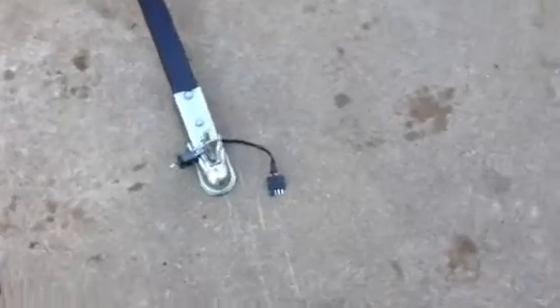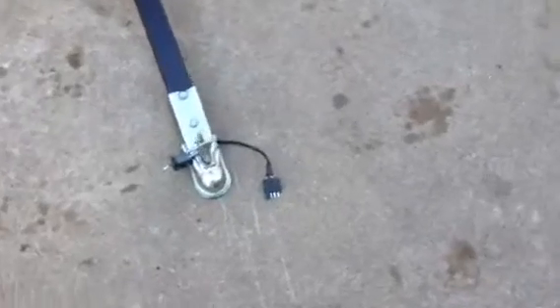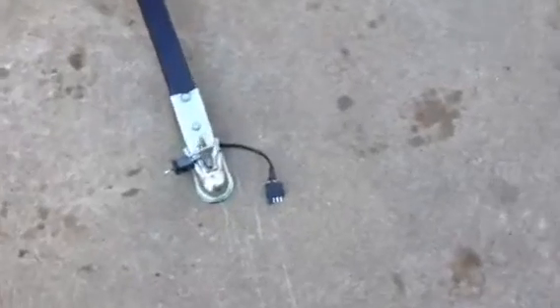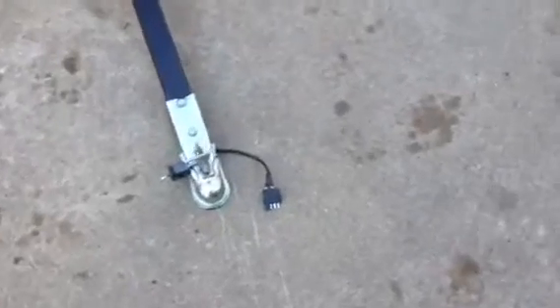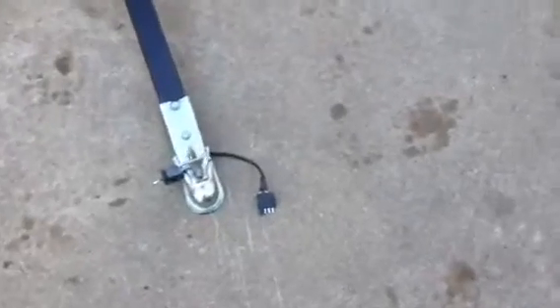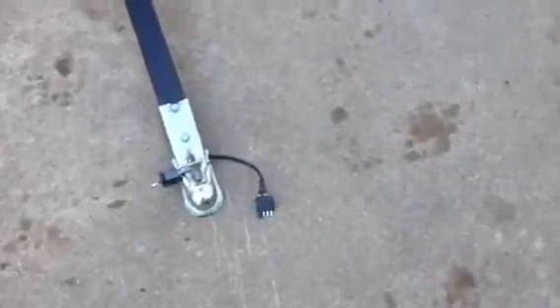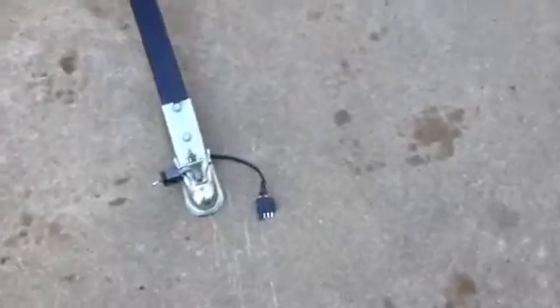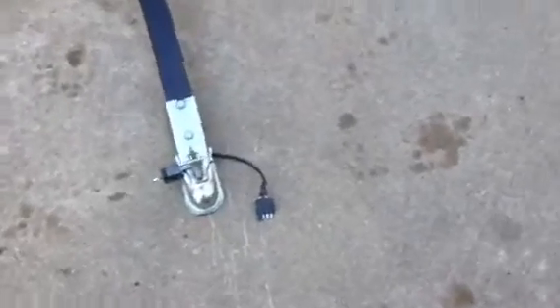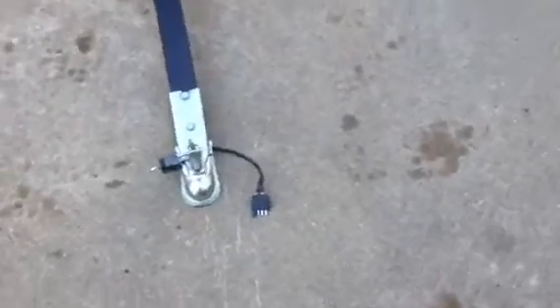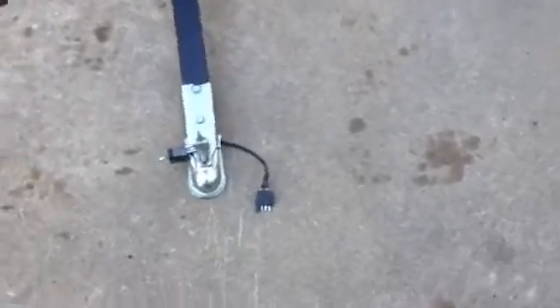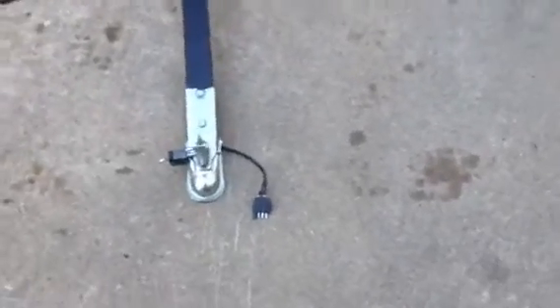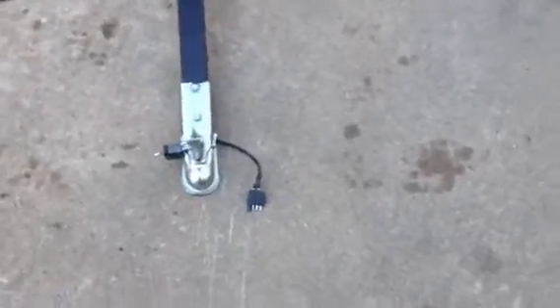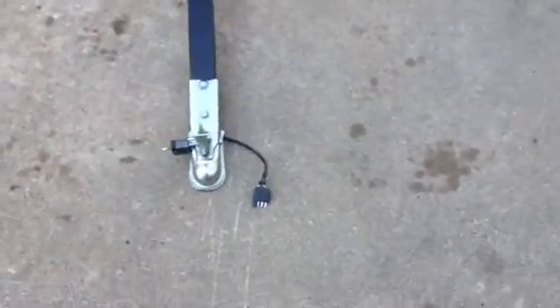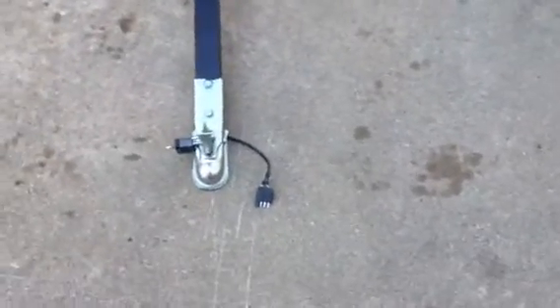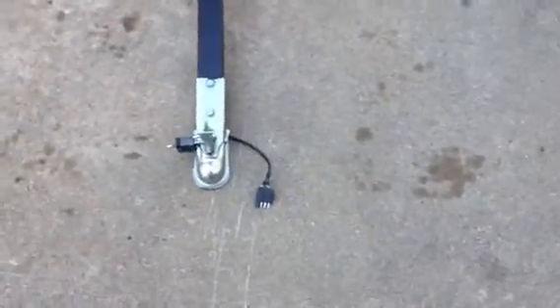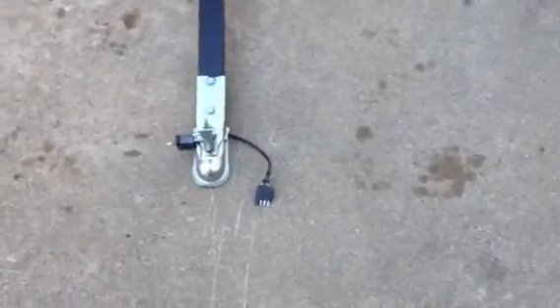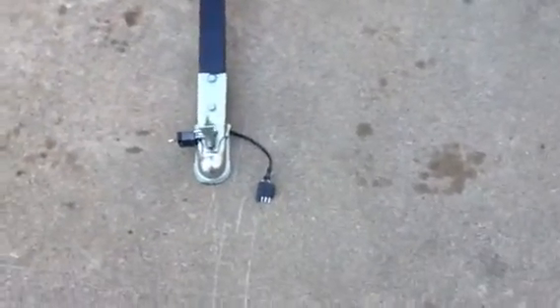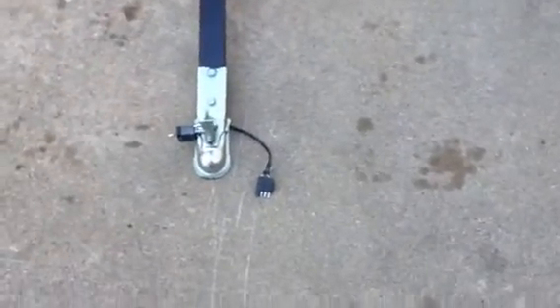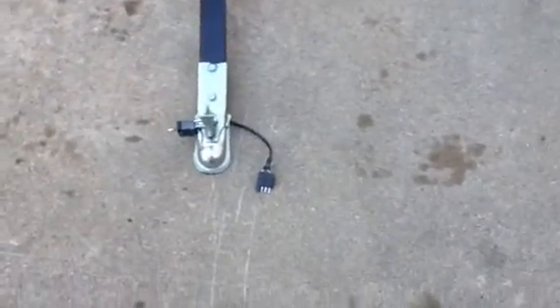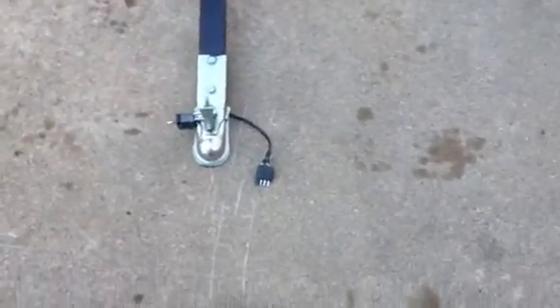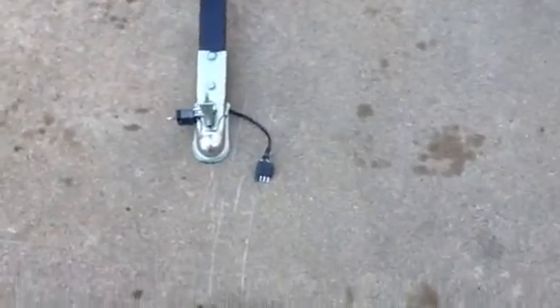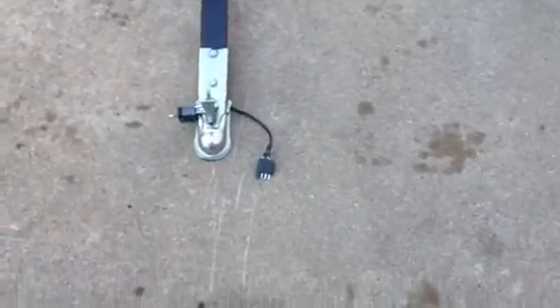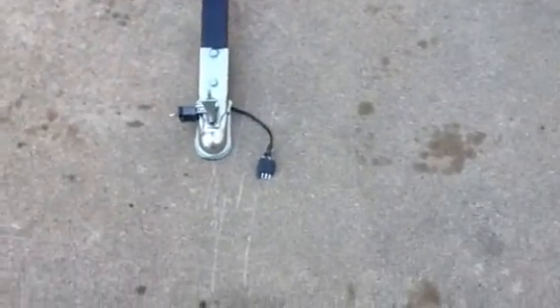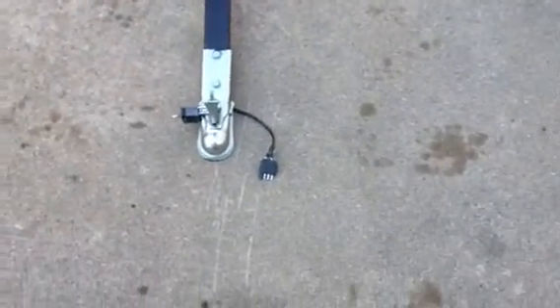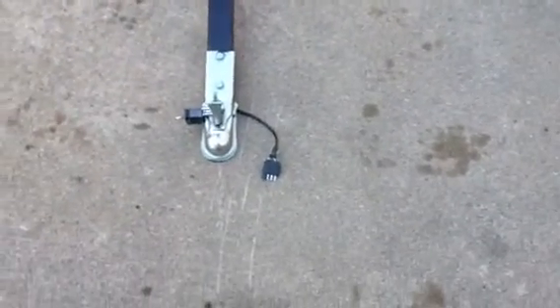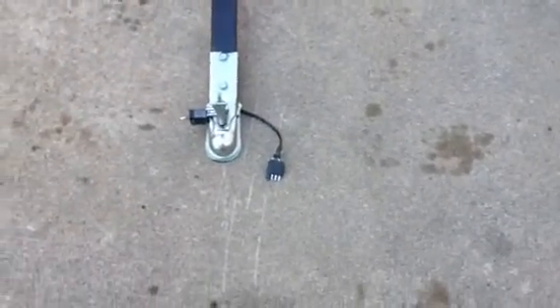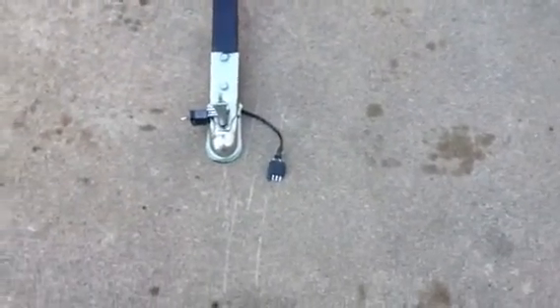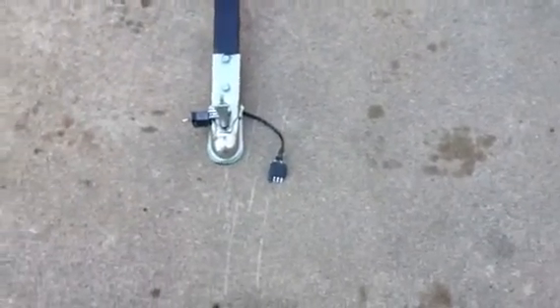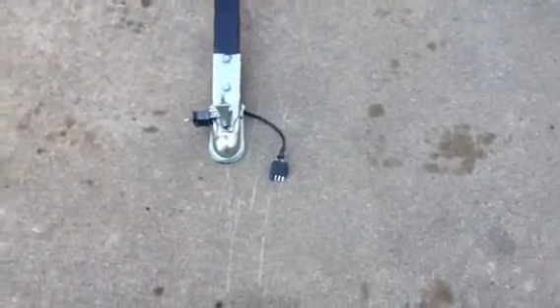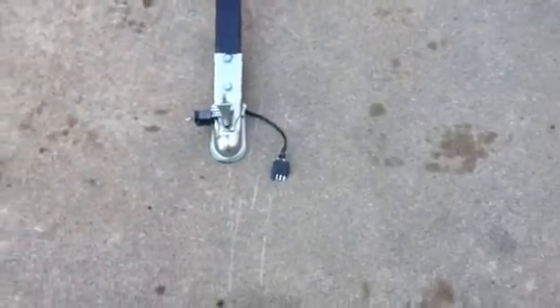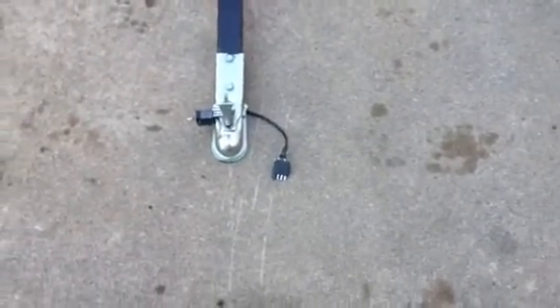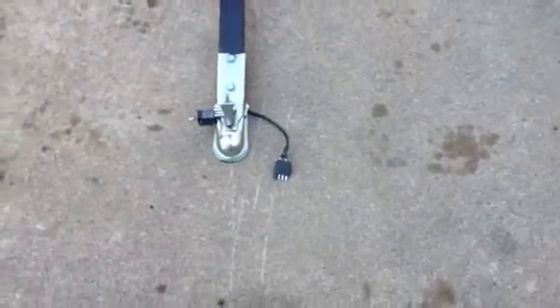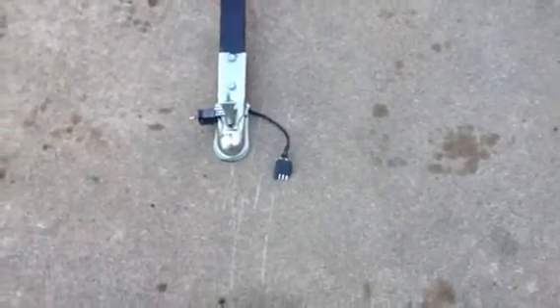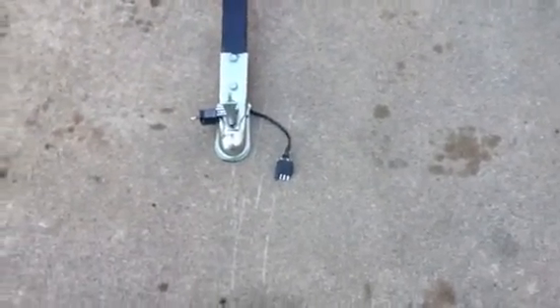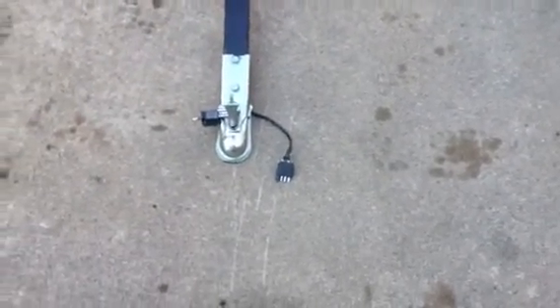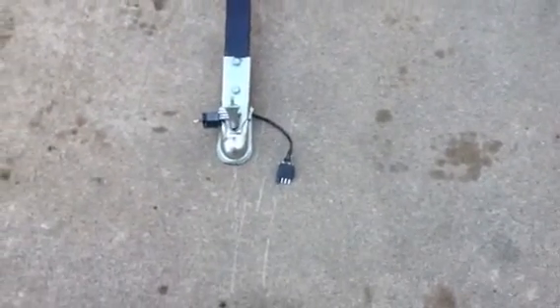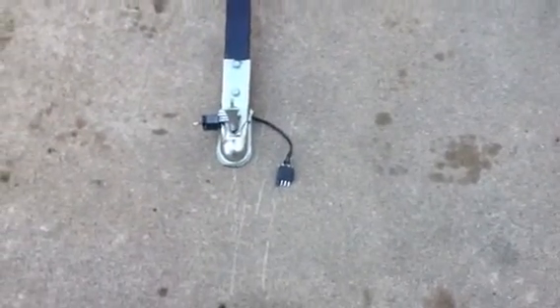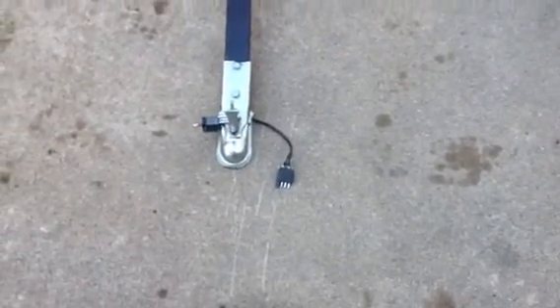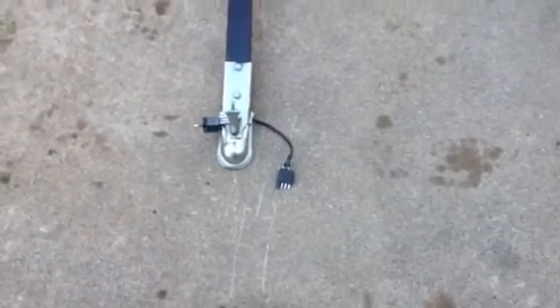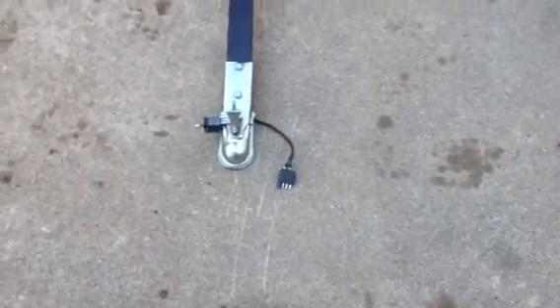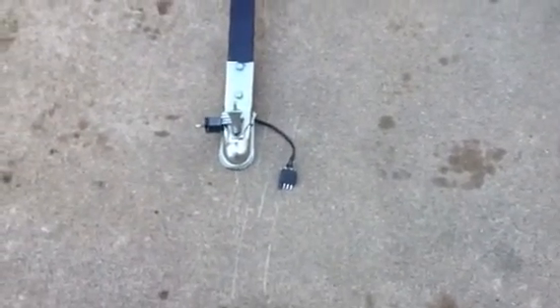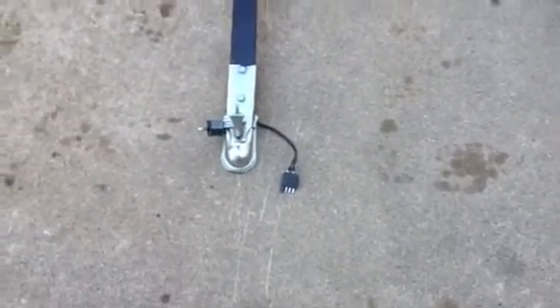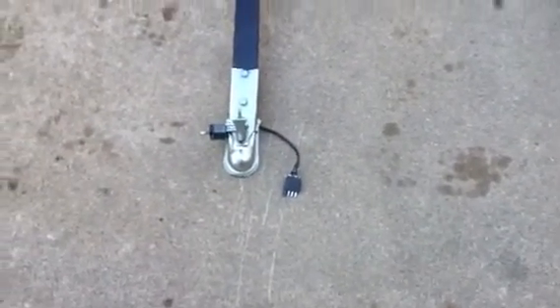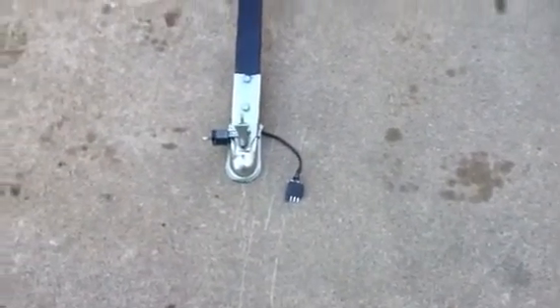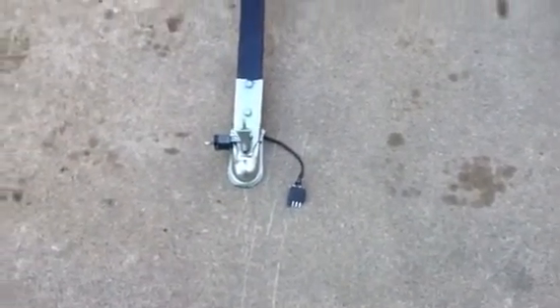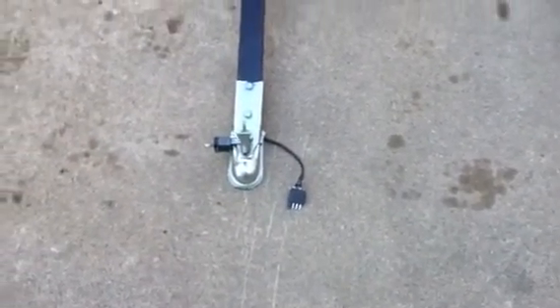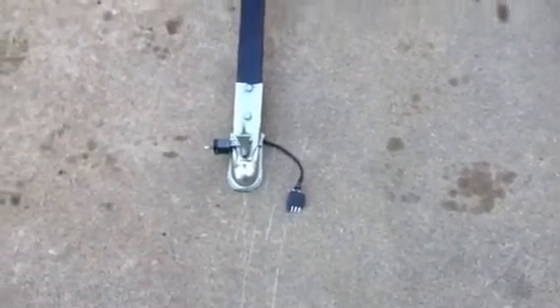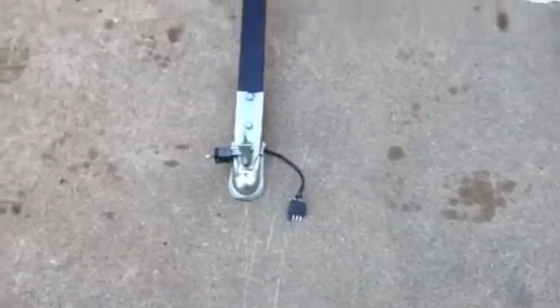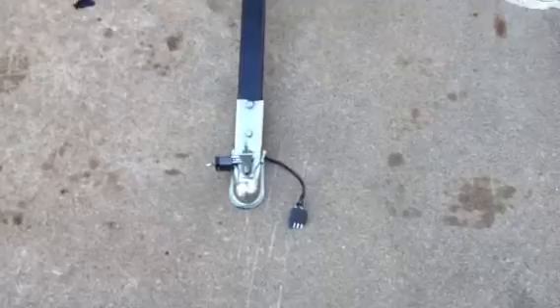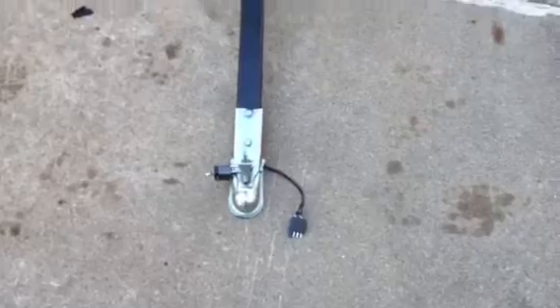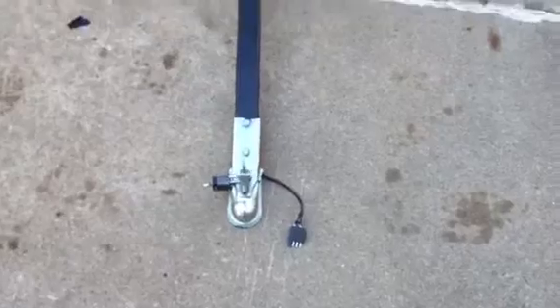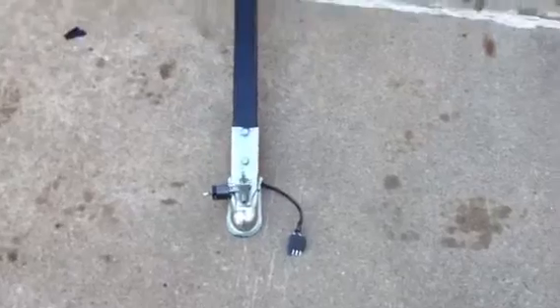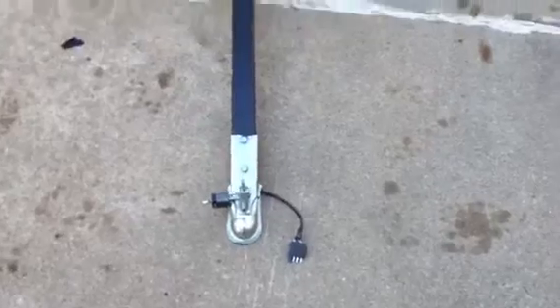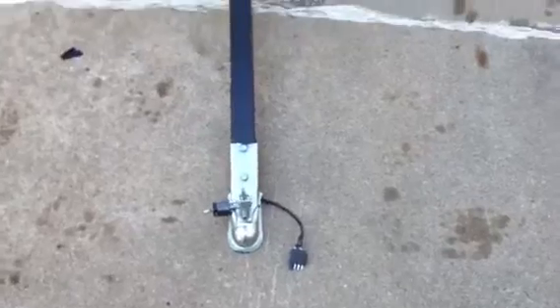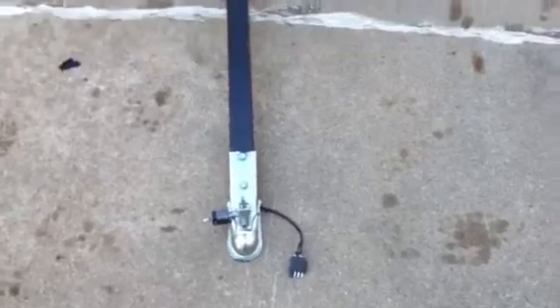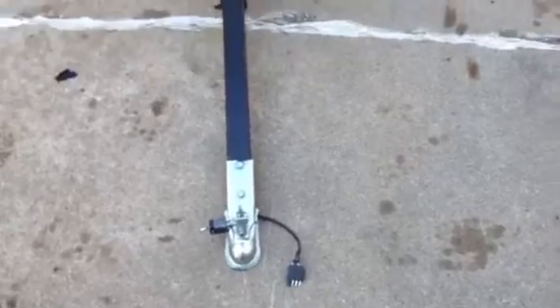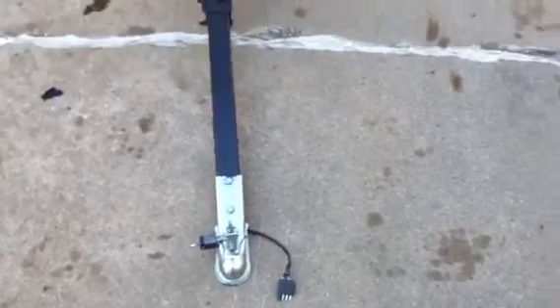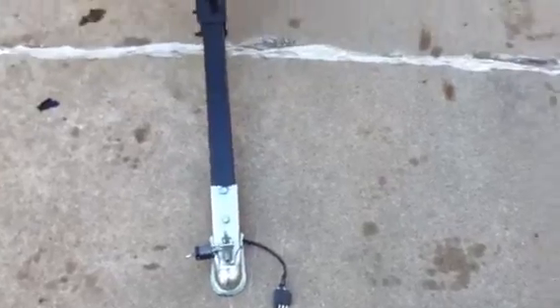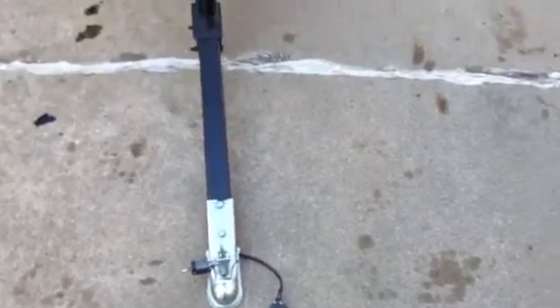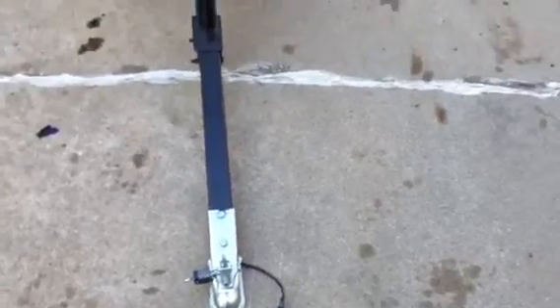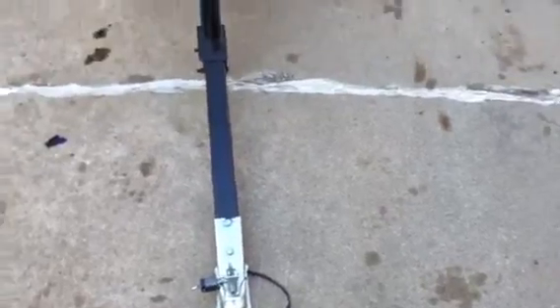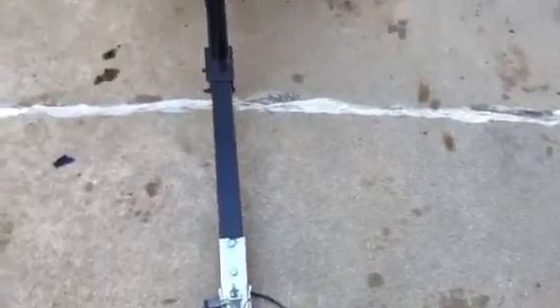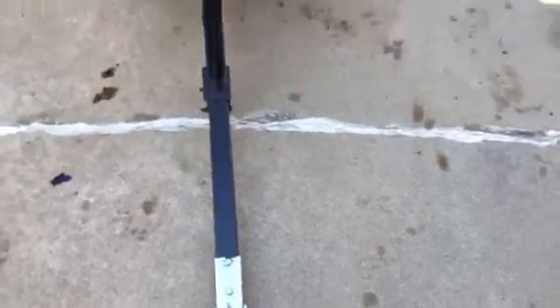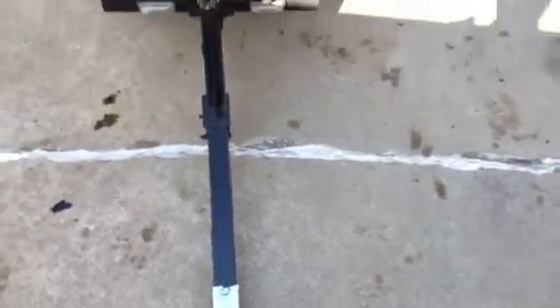I have a four-prong flat currently for the wire harness.